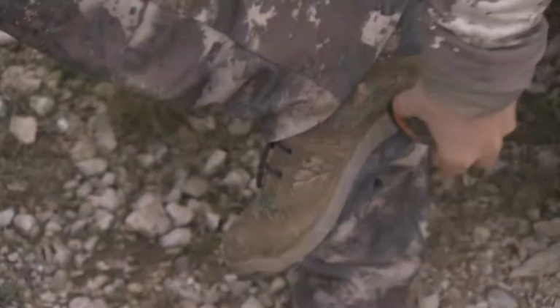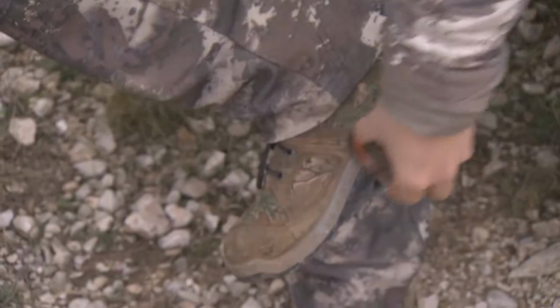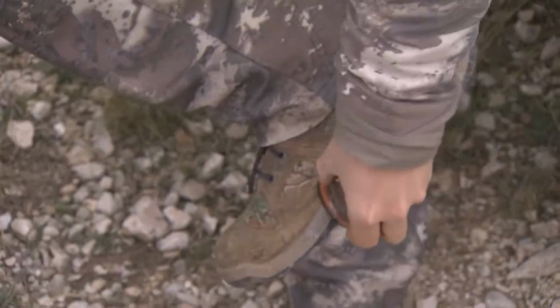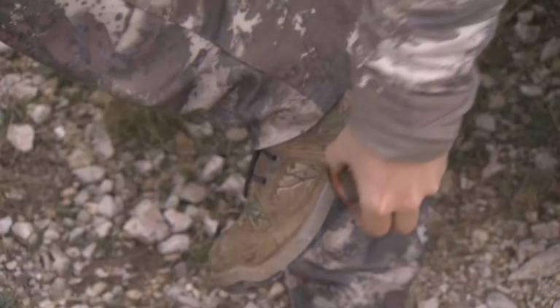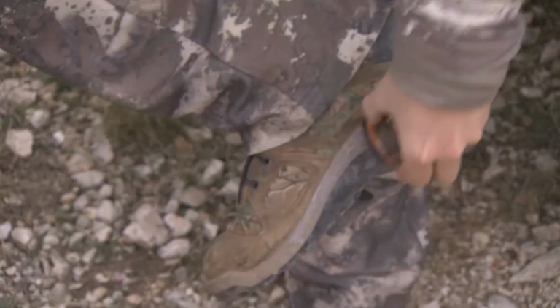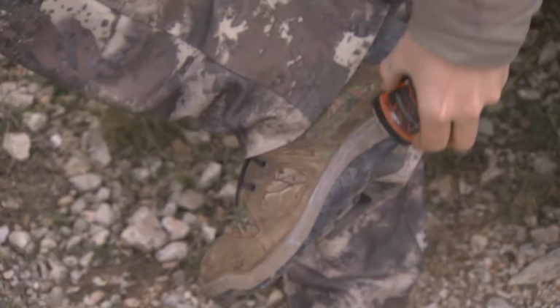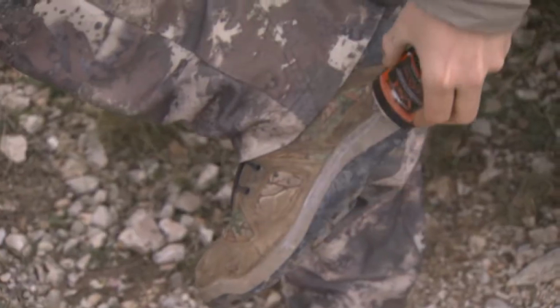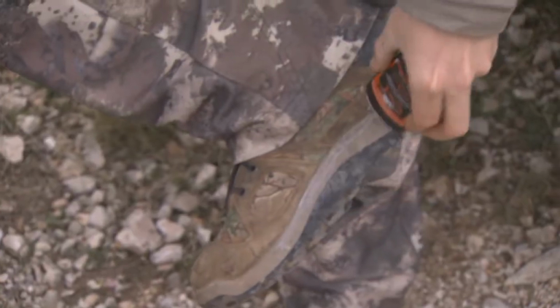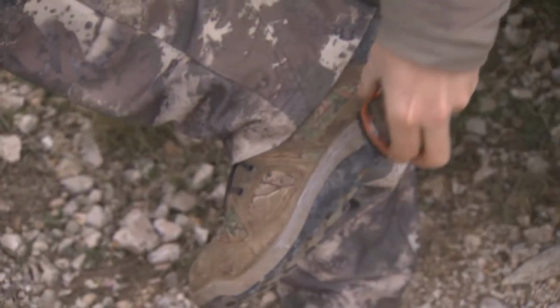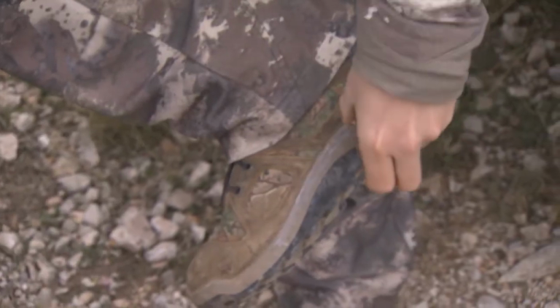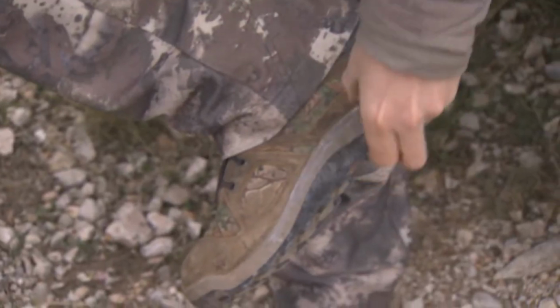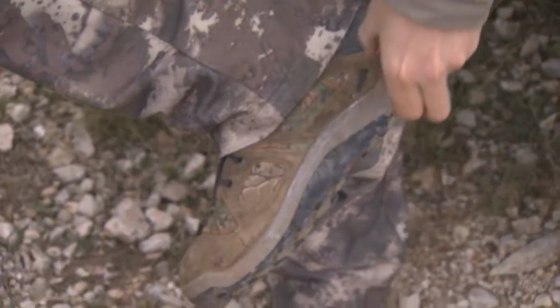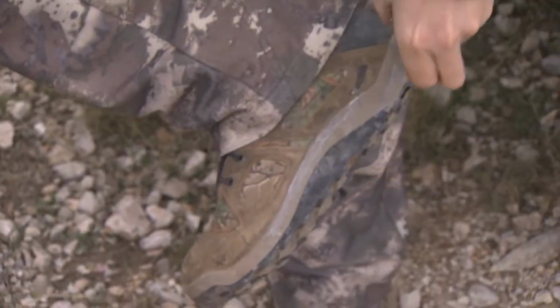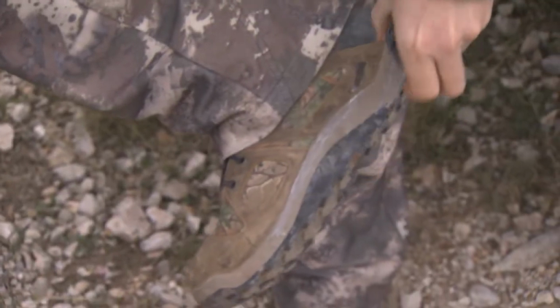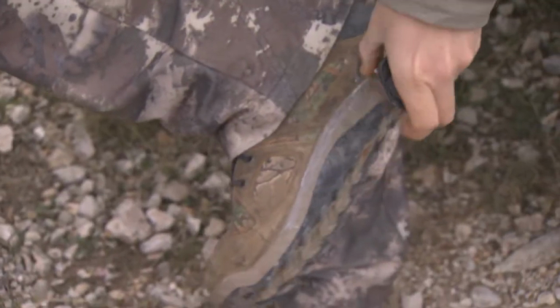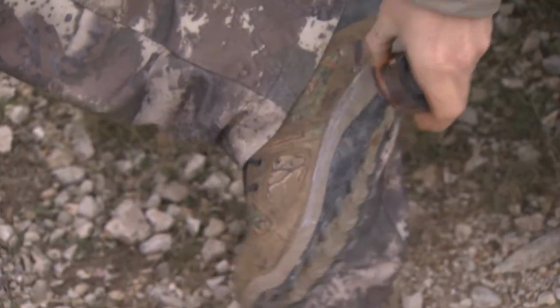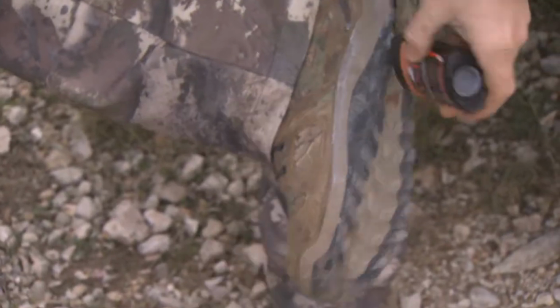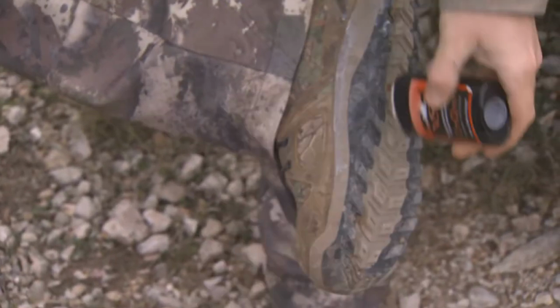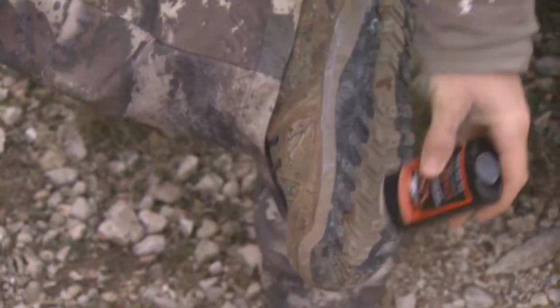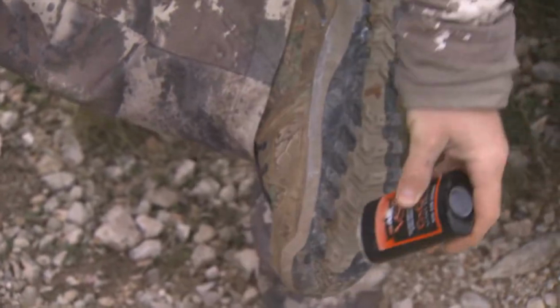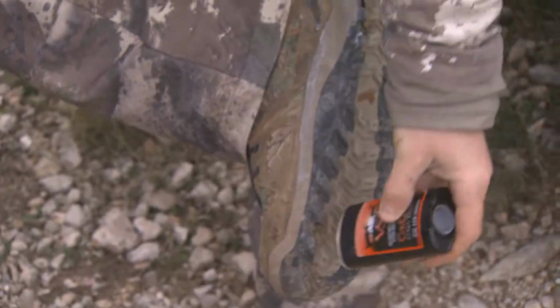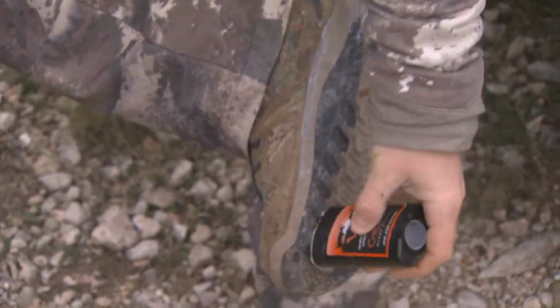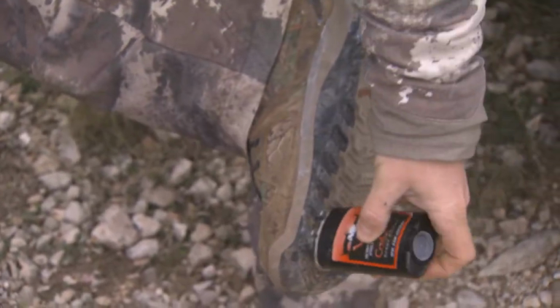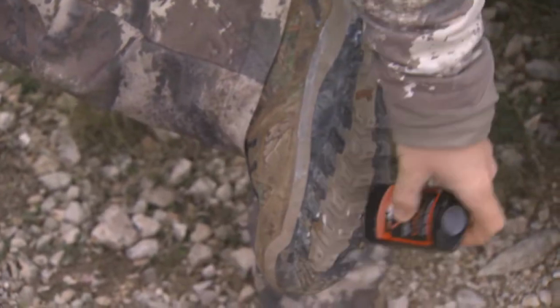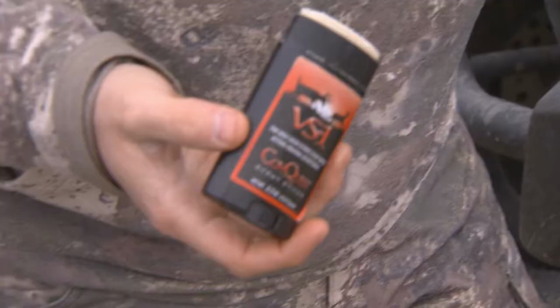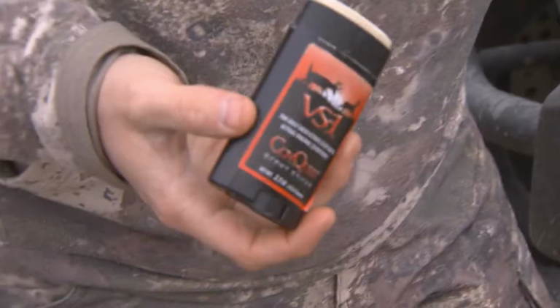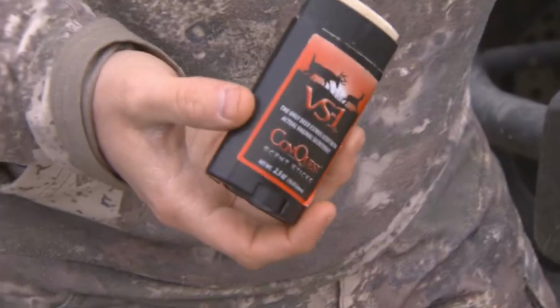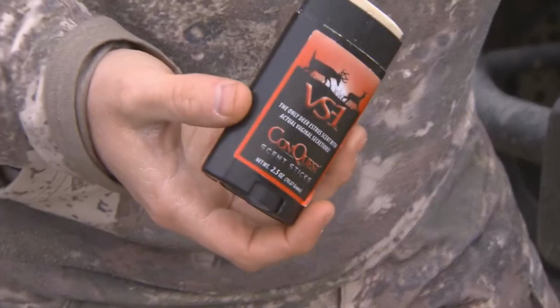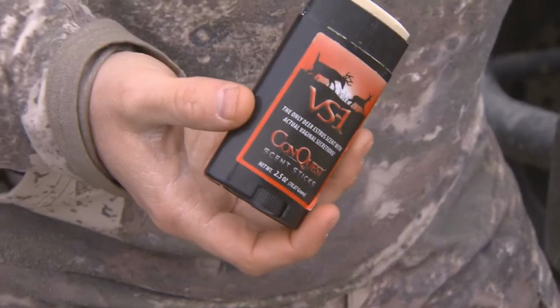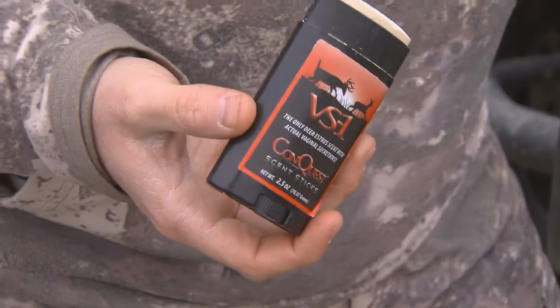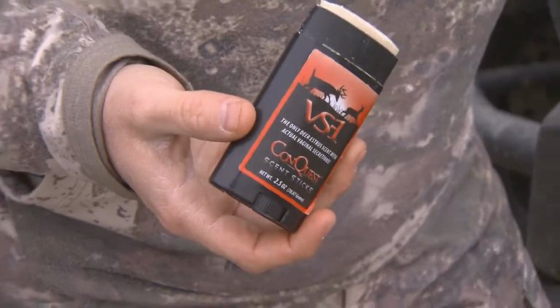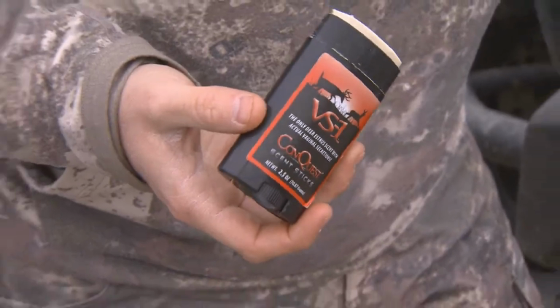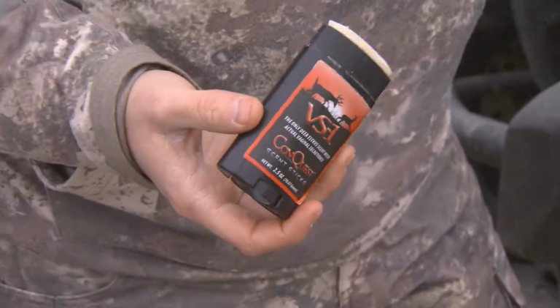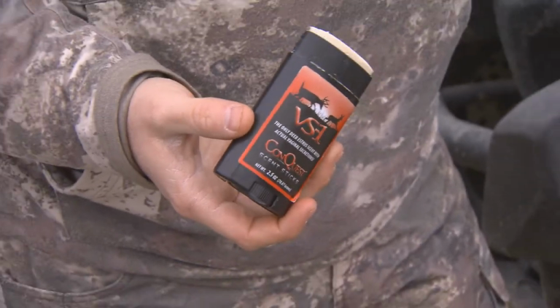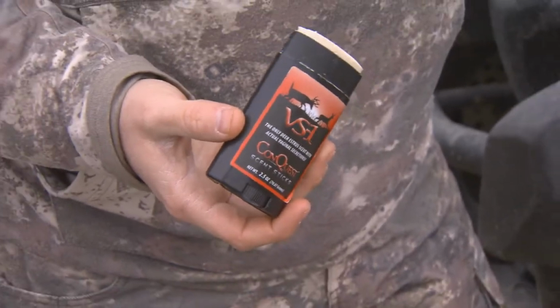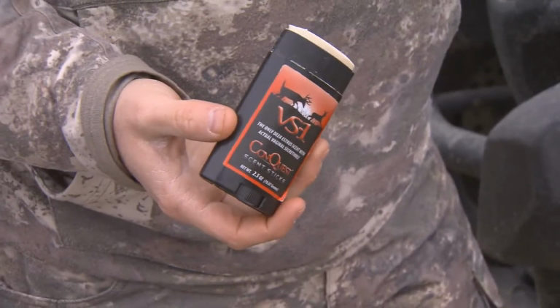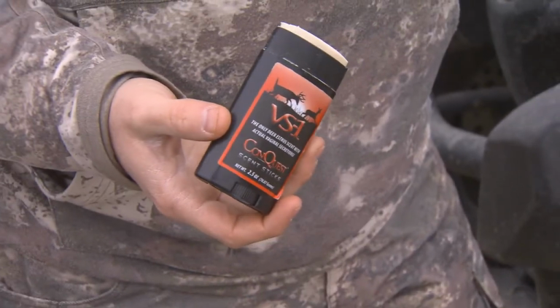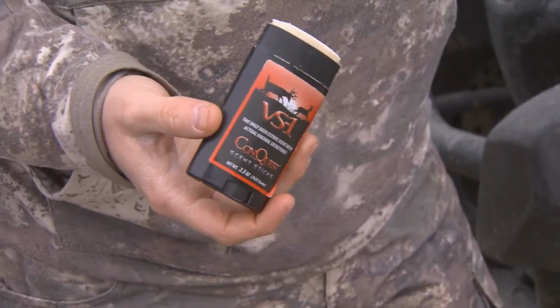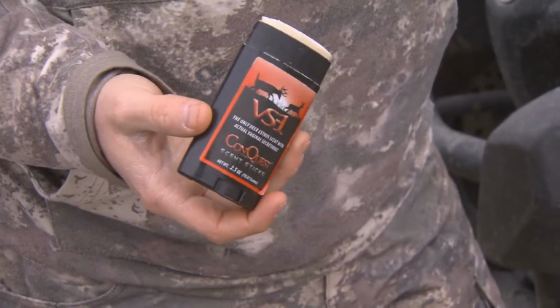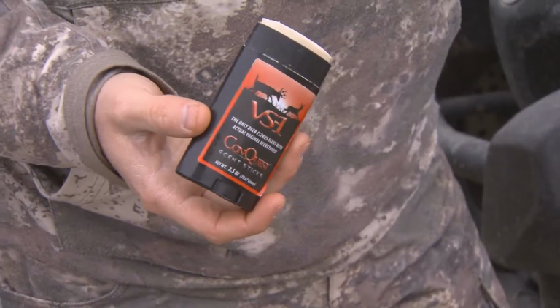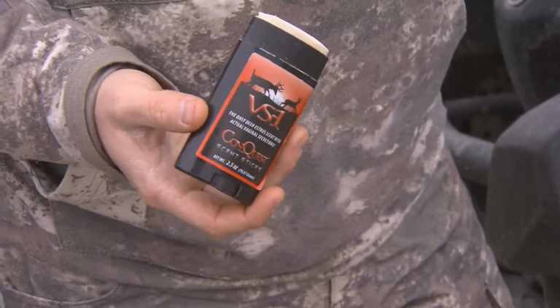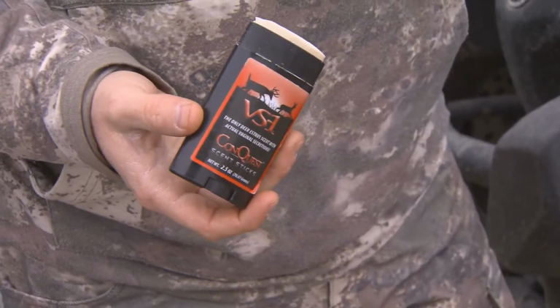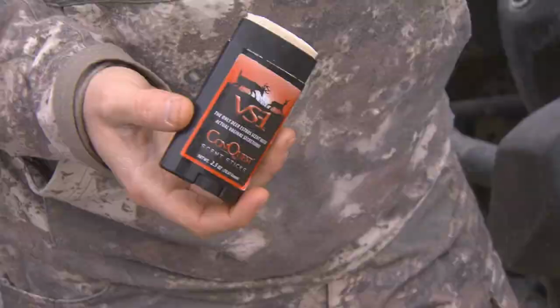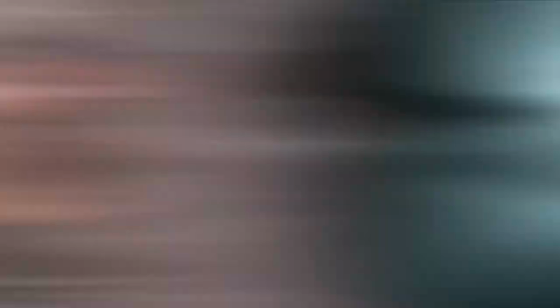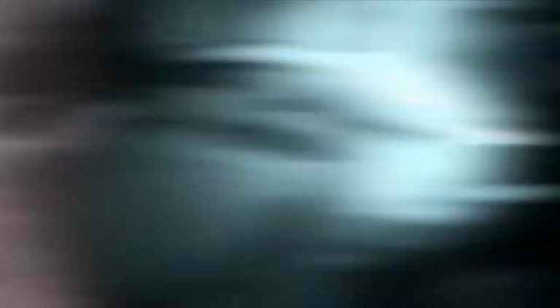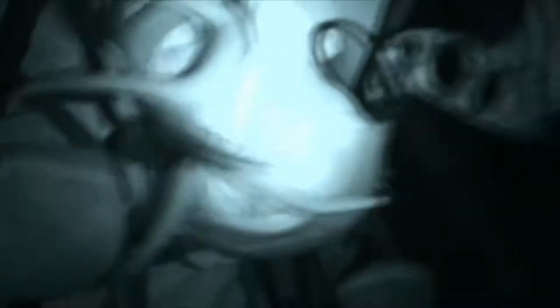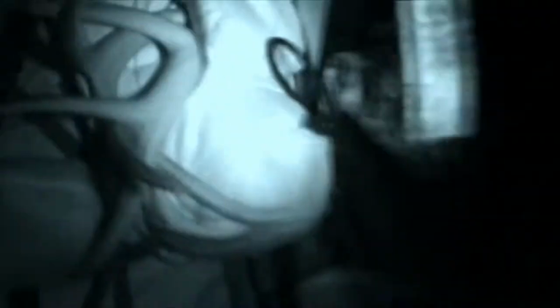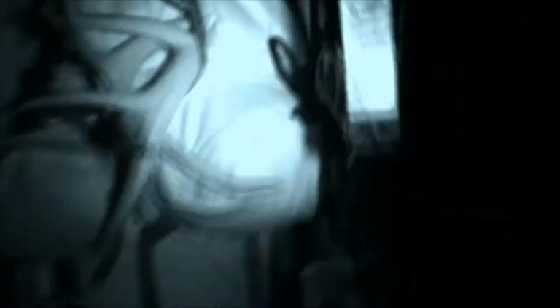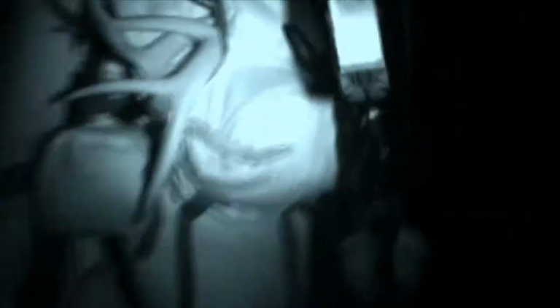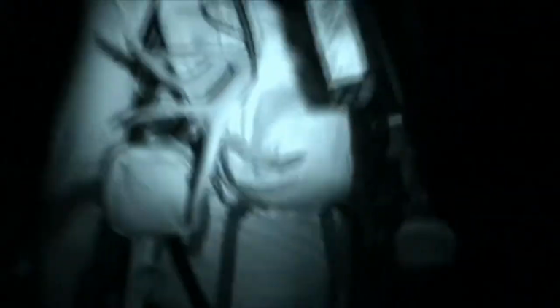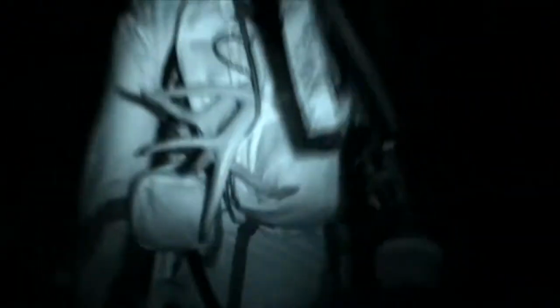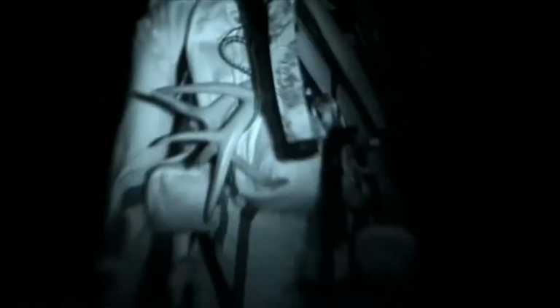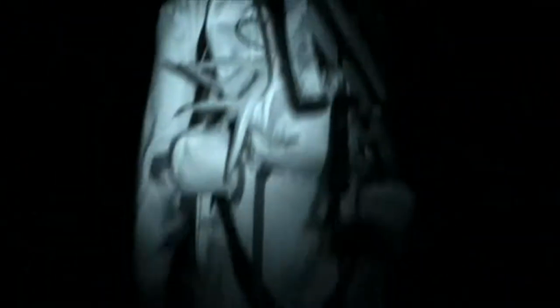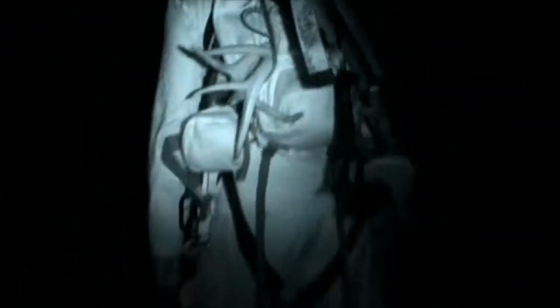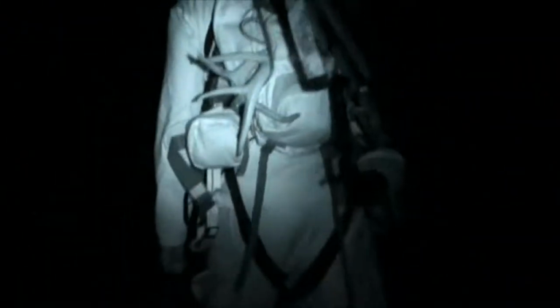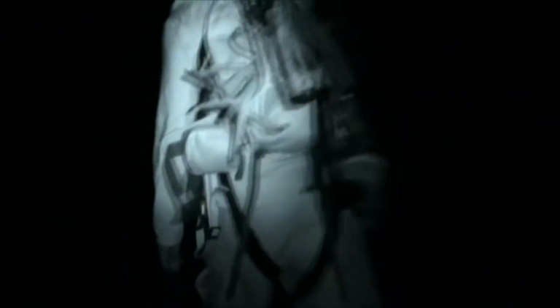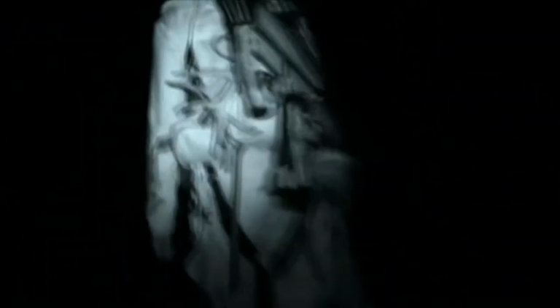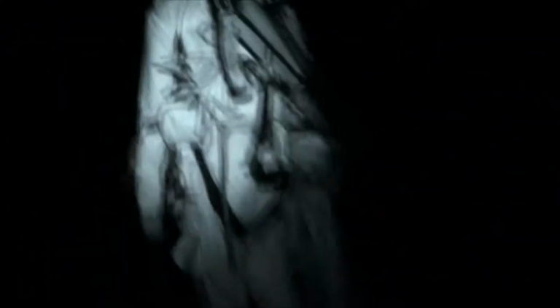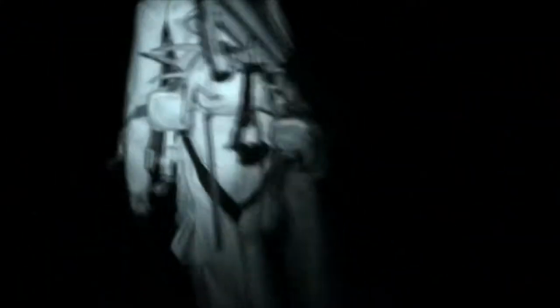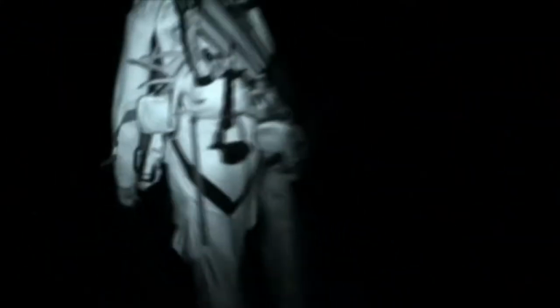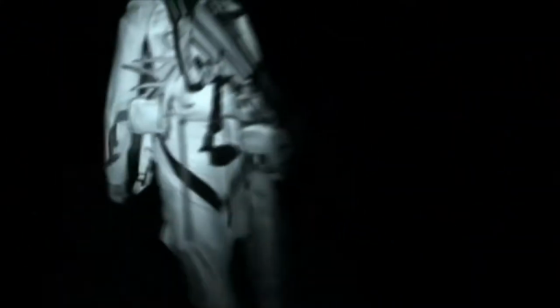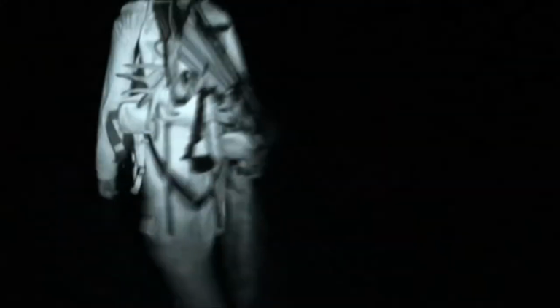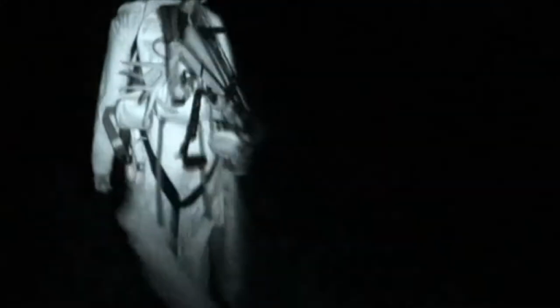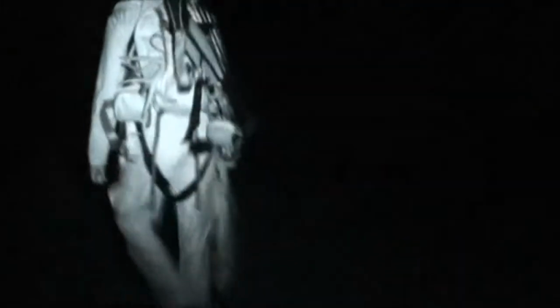Now that you've concealed yourself, you can take a step further by using Conquest scents. Wade has more on that and how he controls his scent.